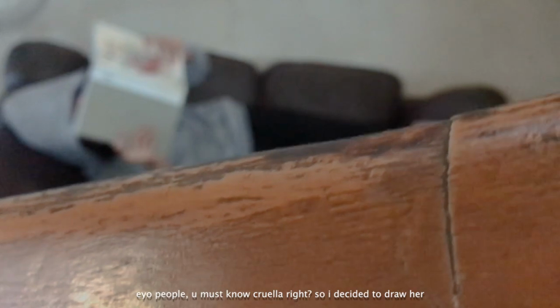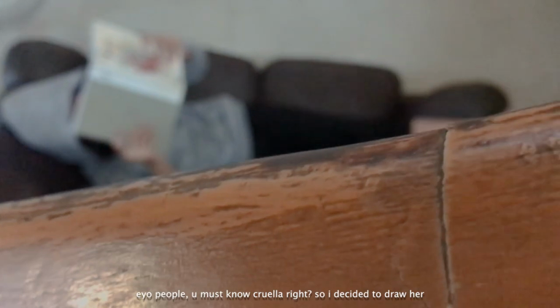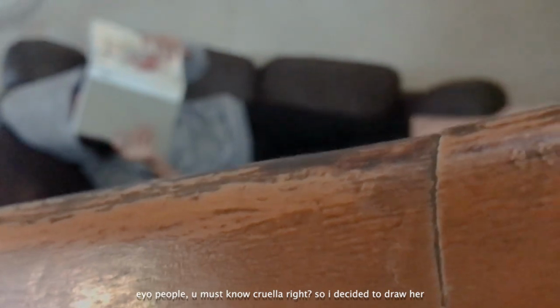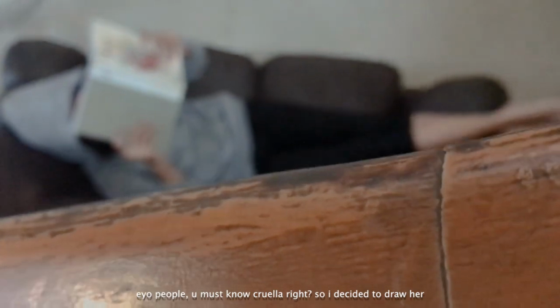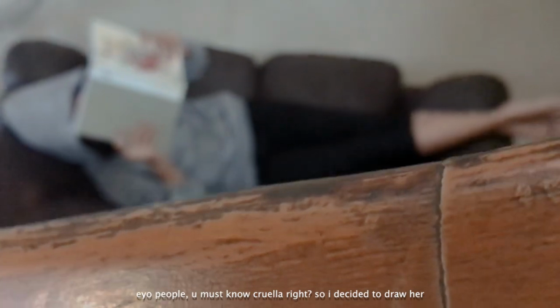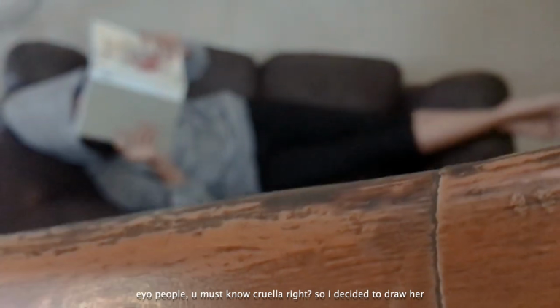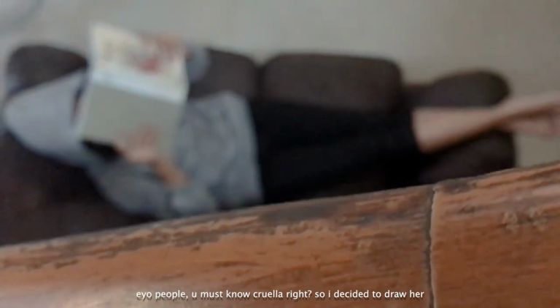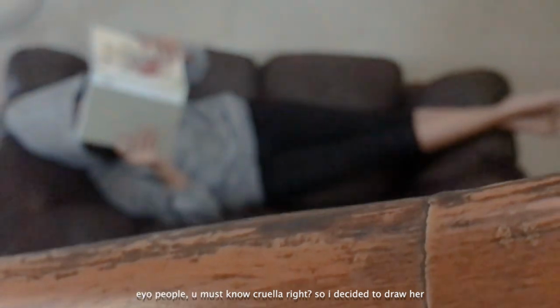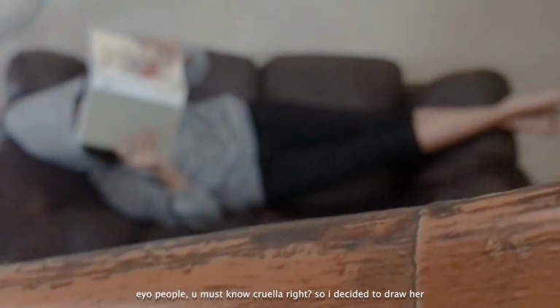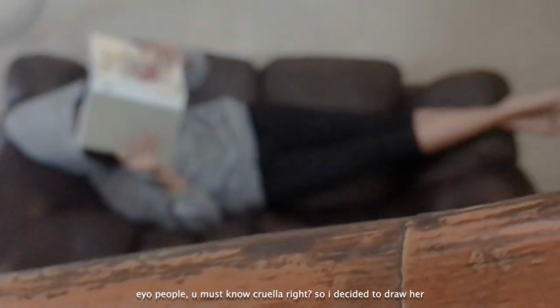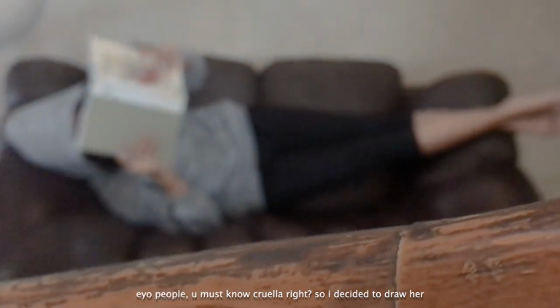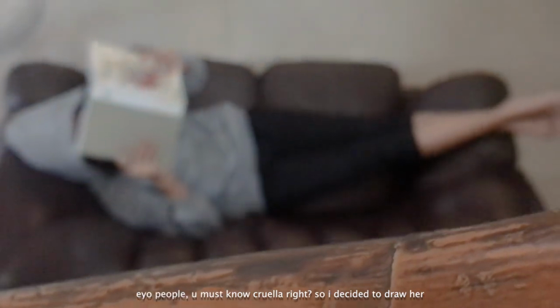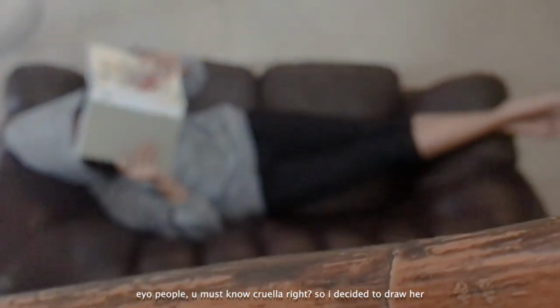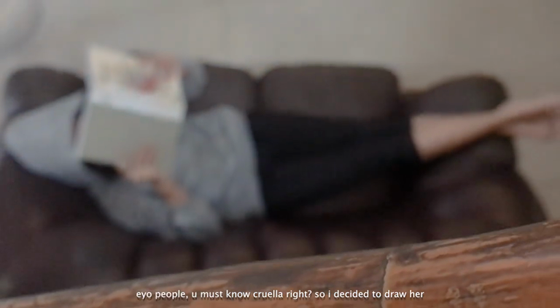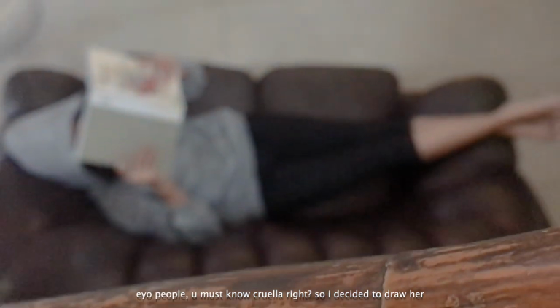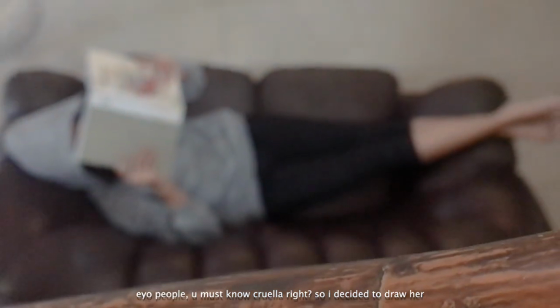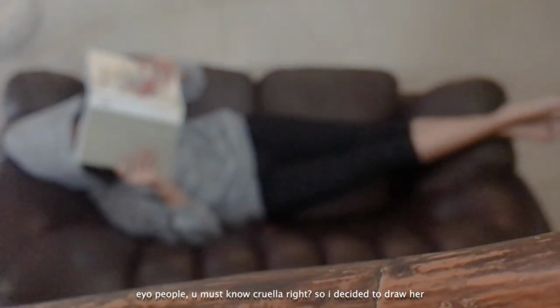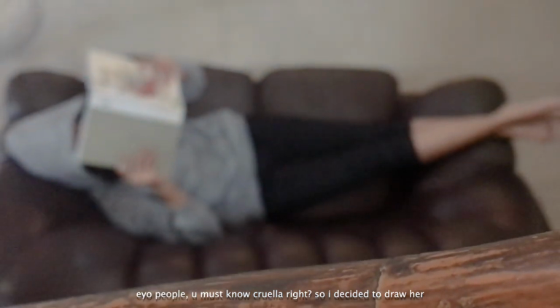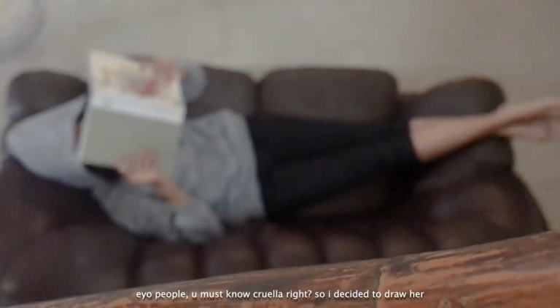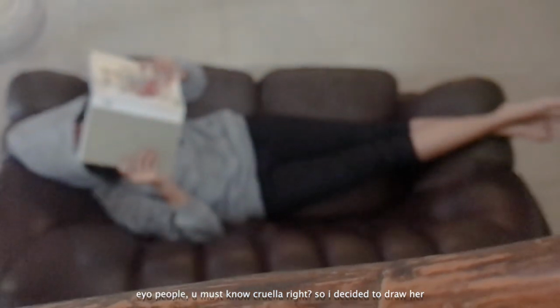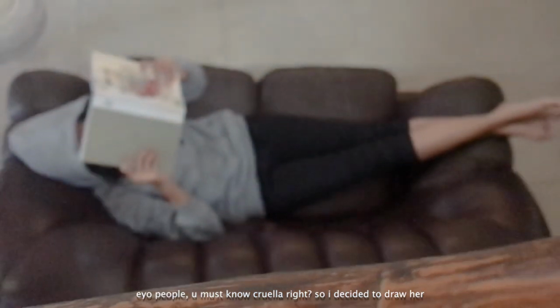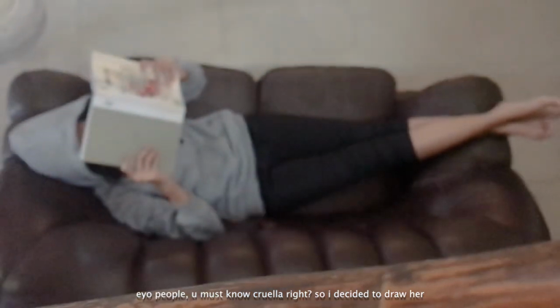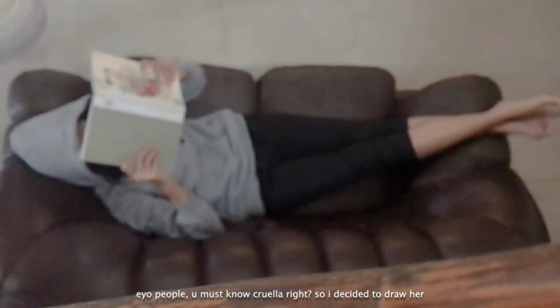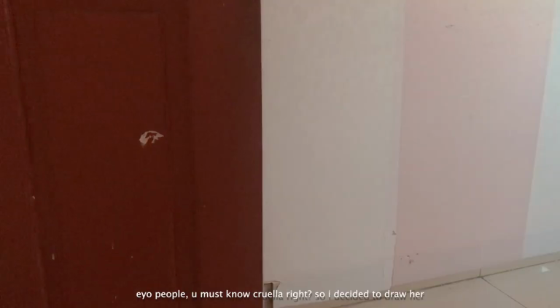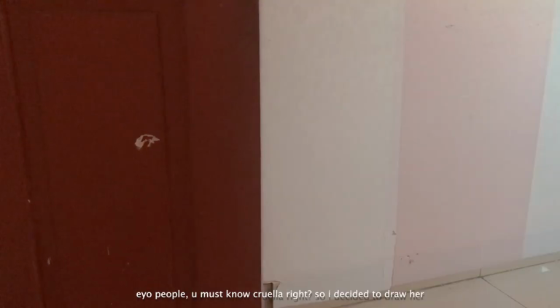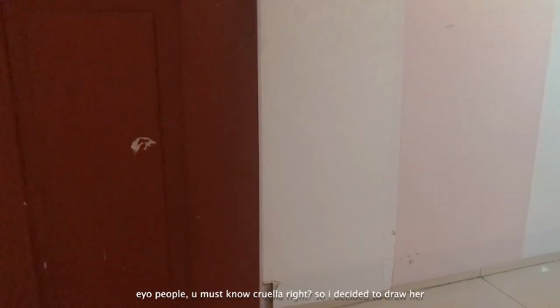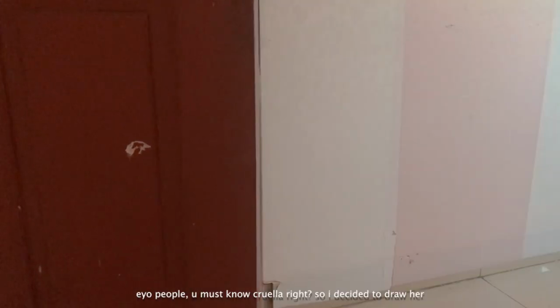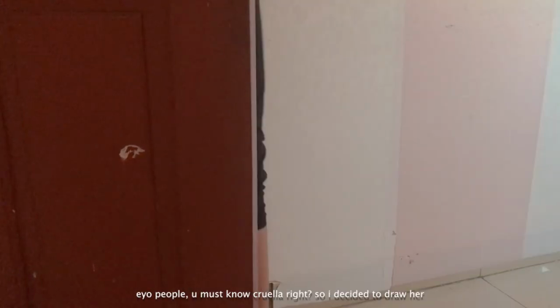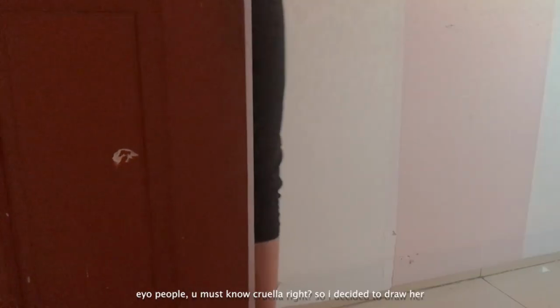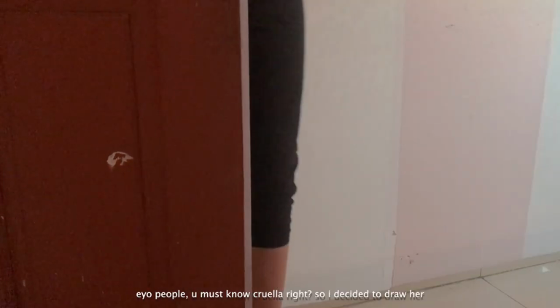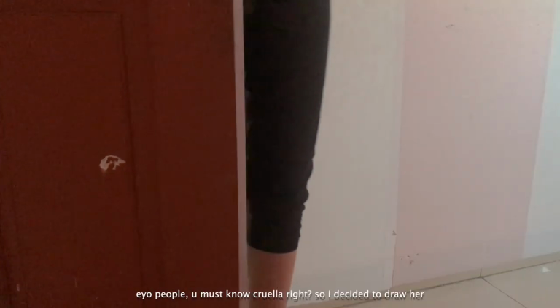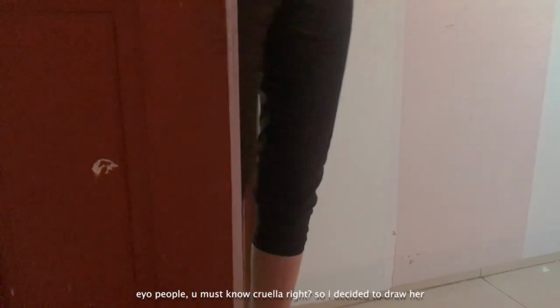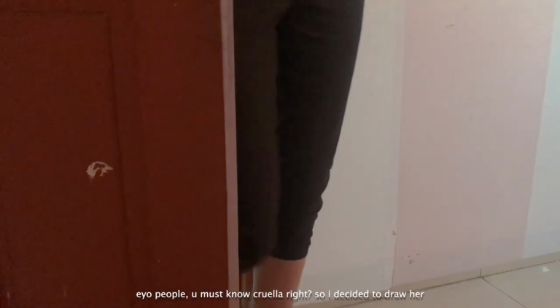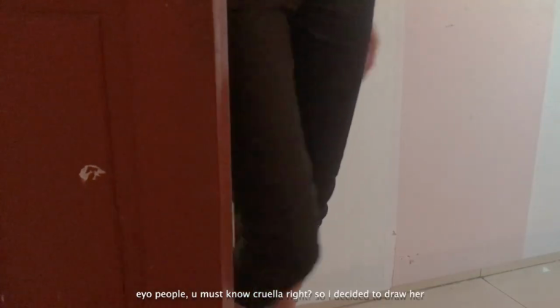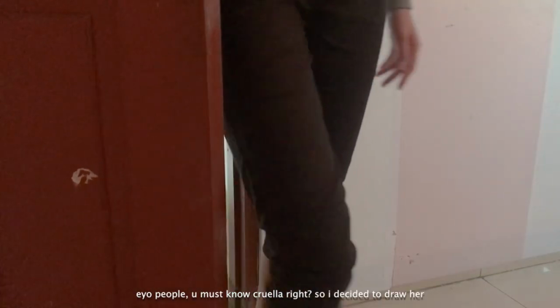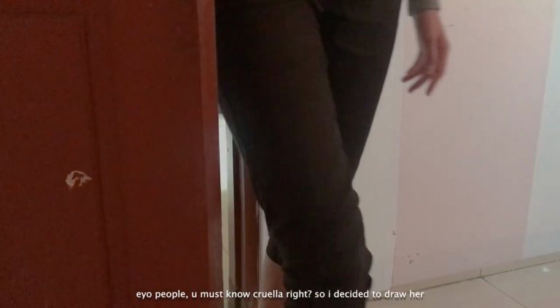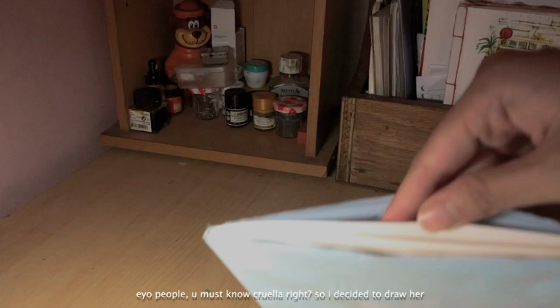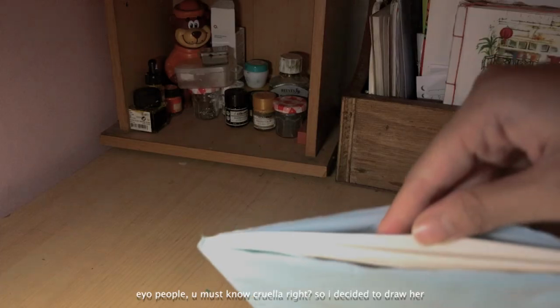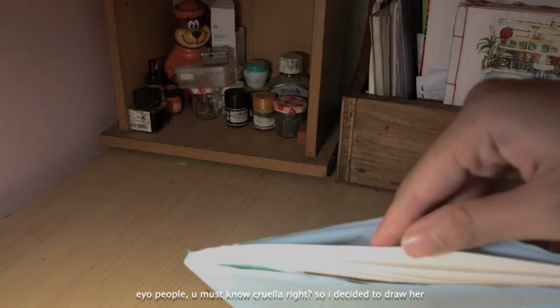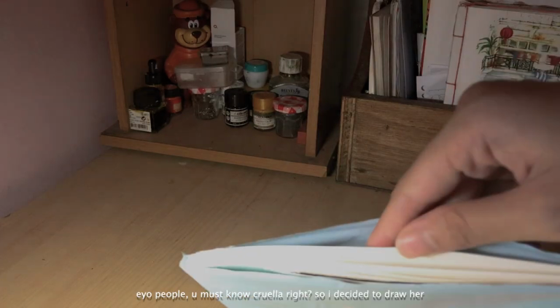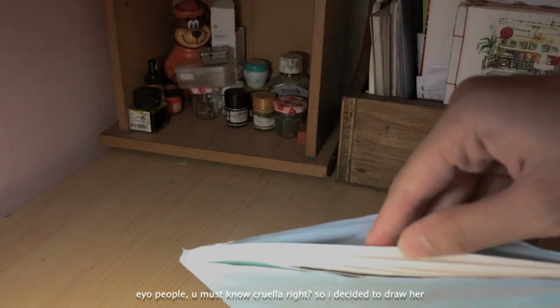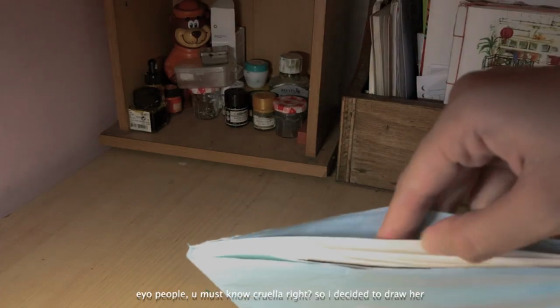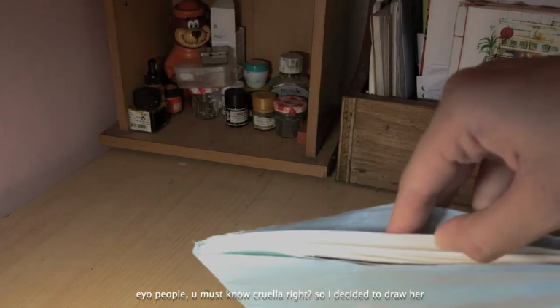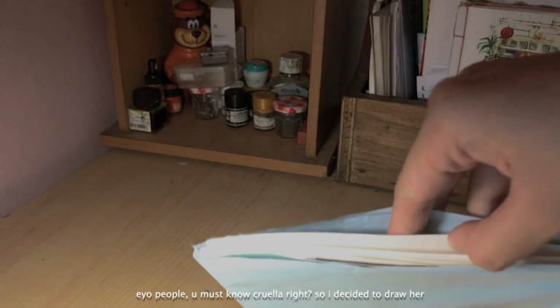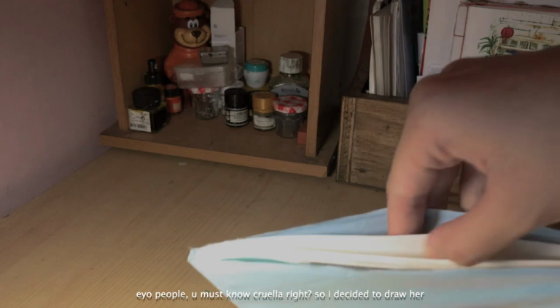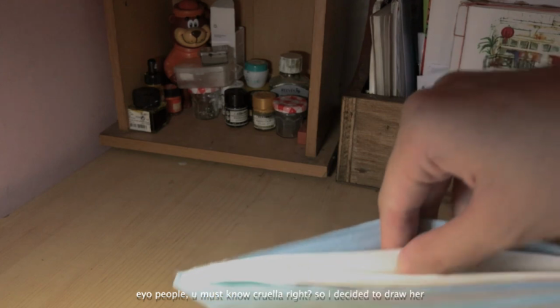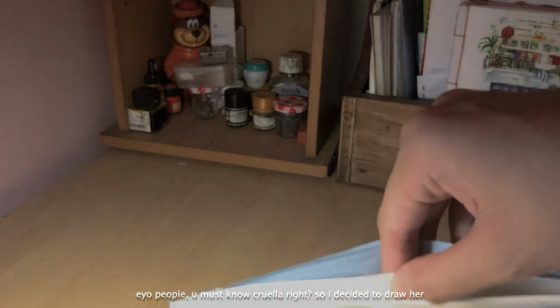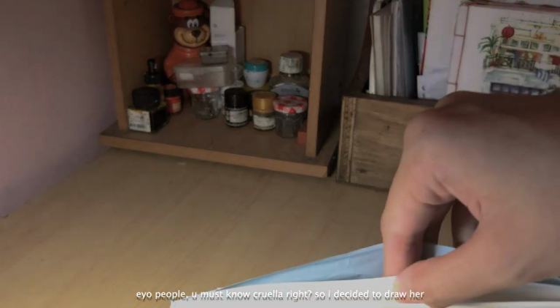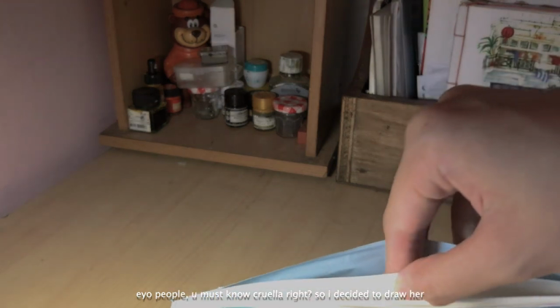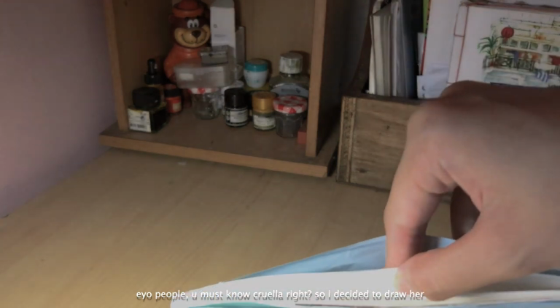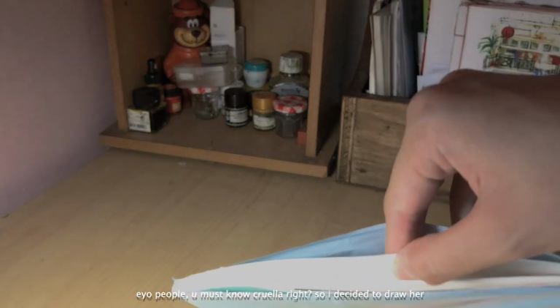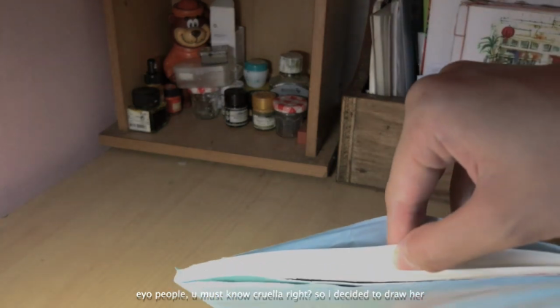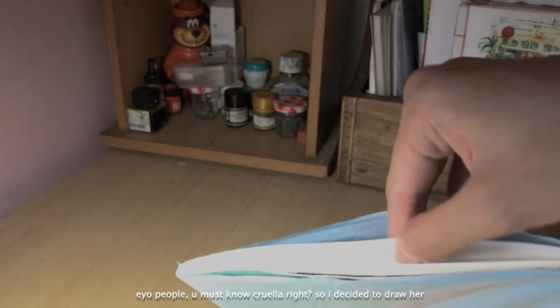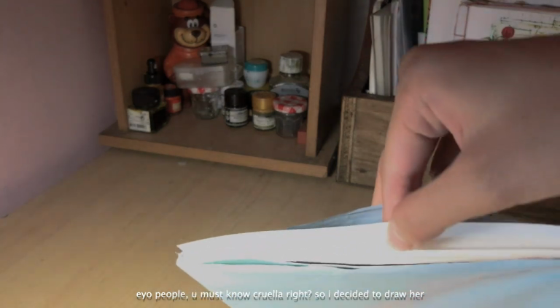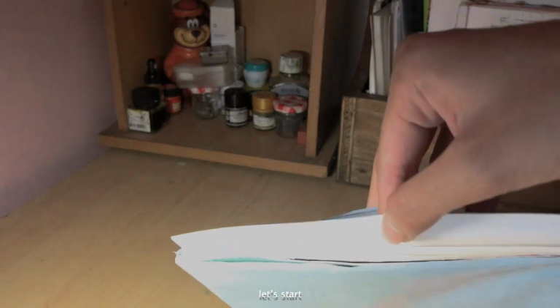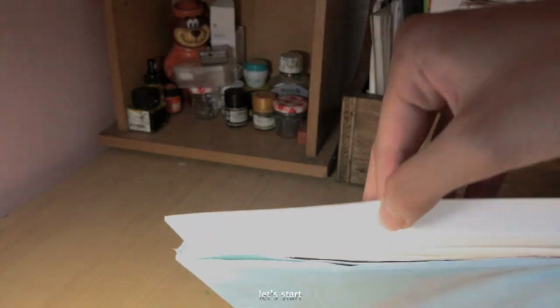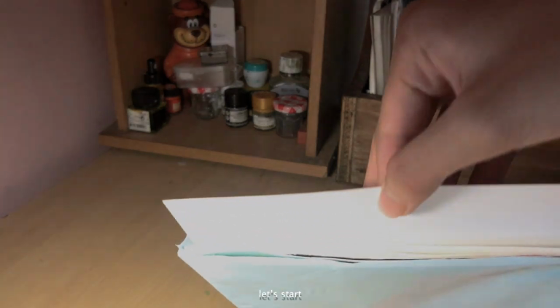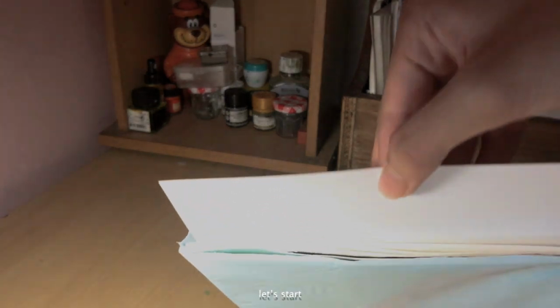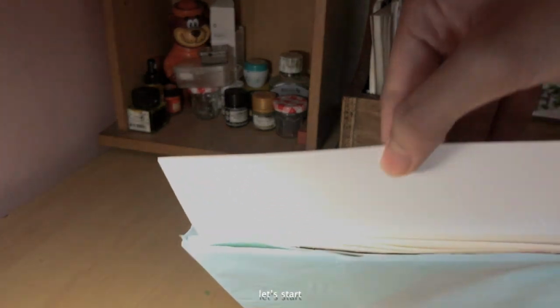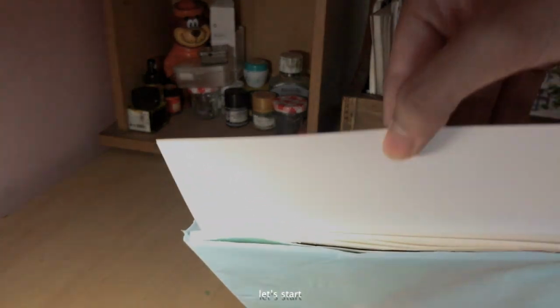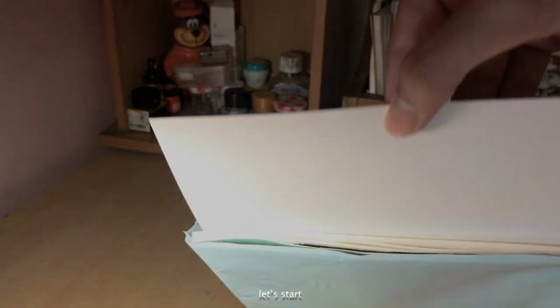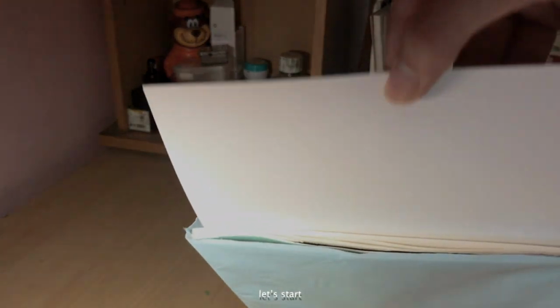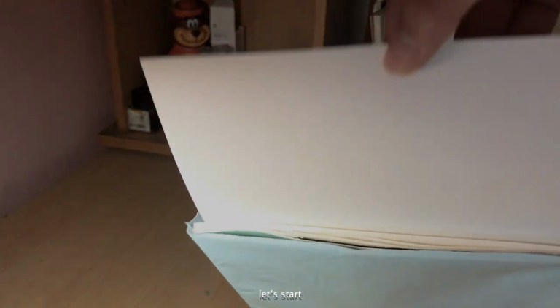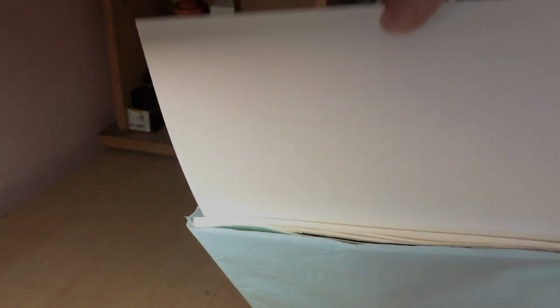Hey people, you must know Cruella, right? So I decided to draw her — let's start!